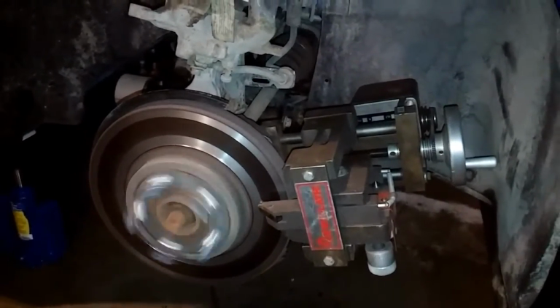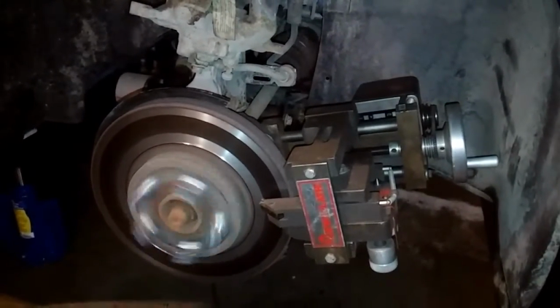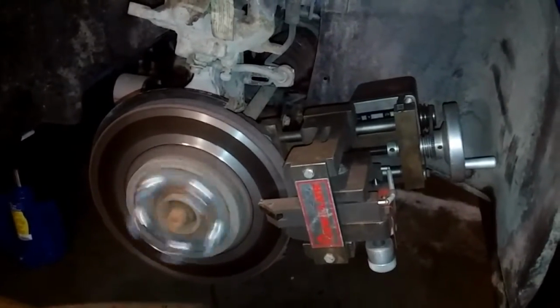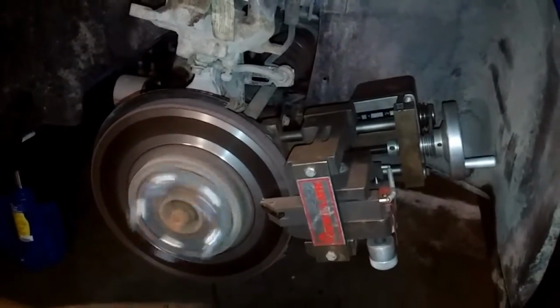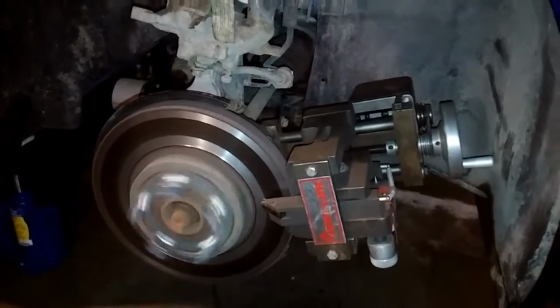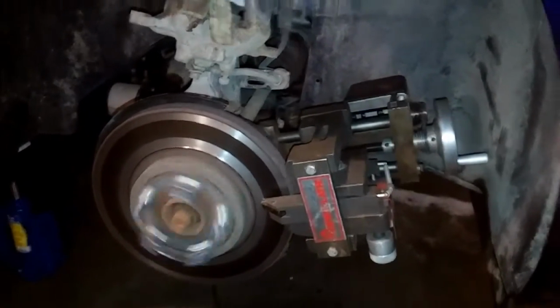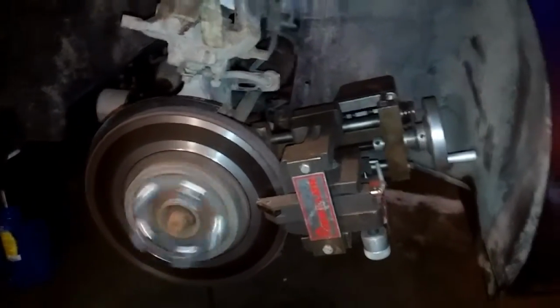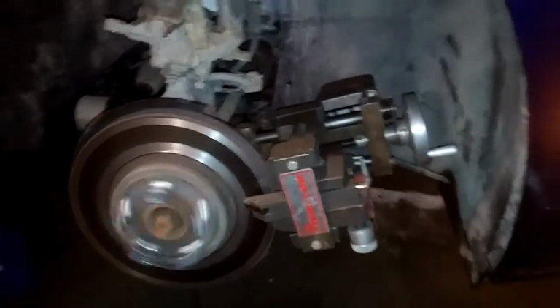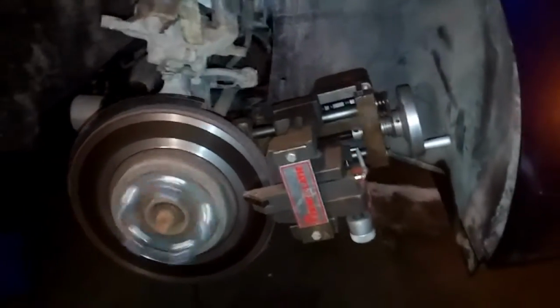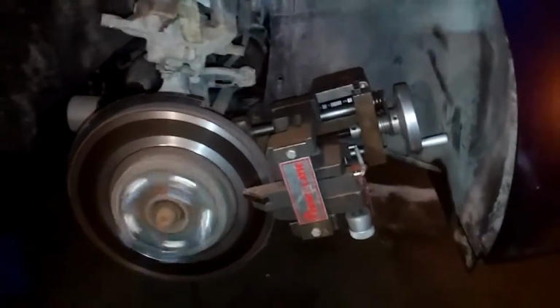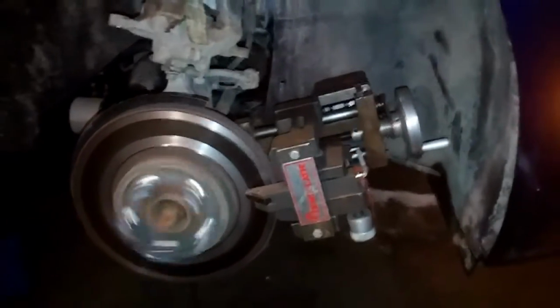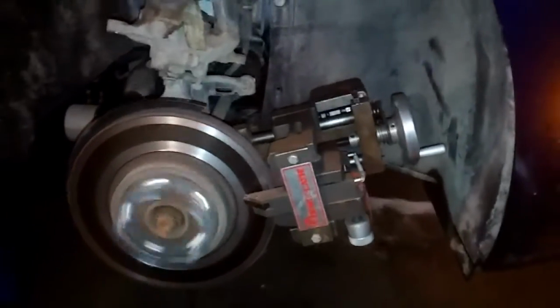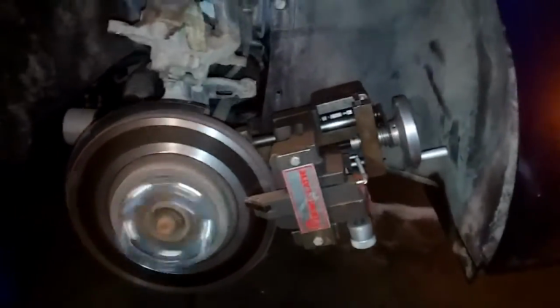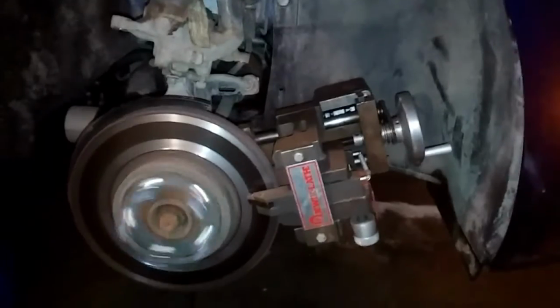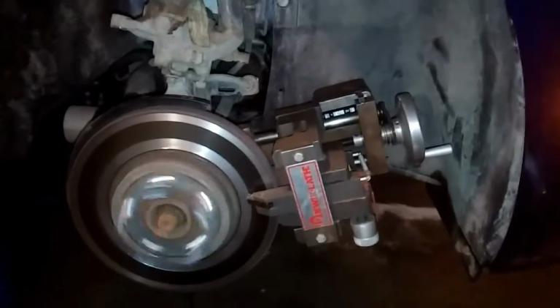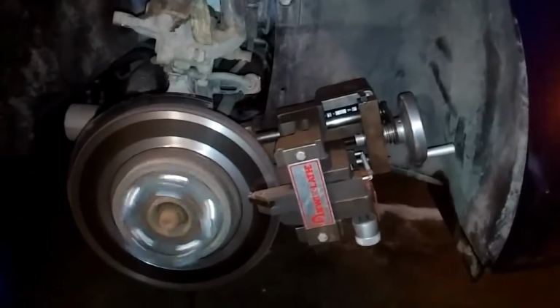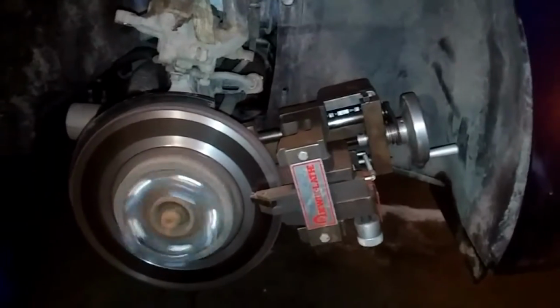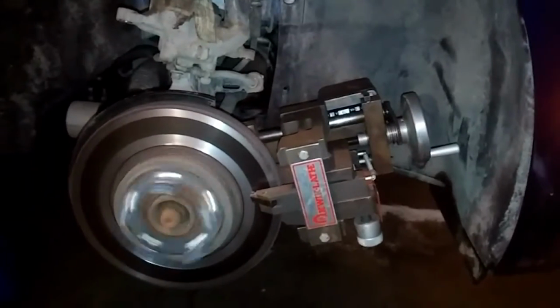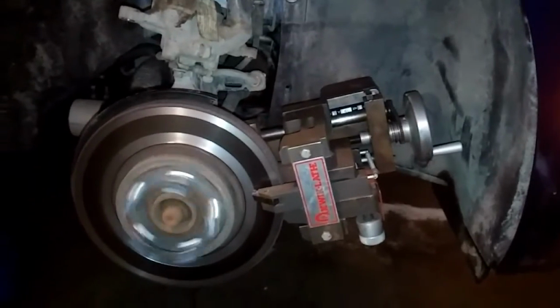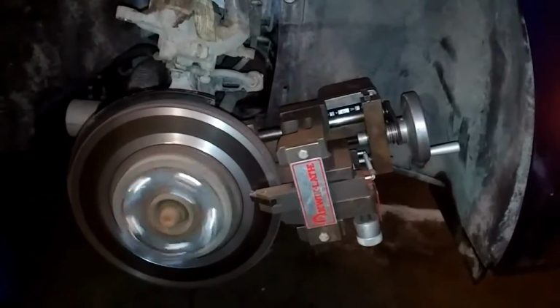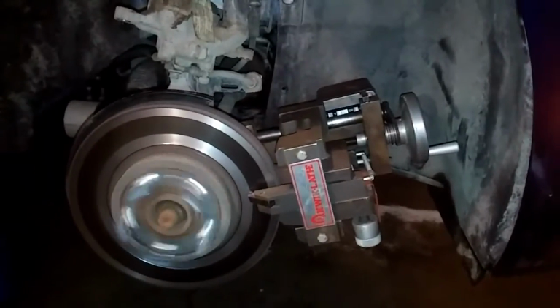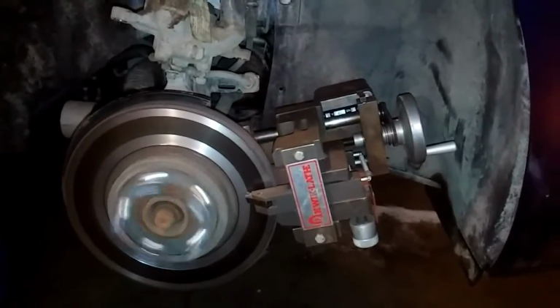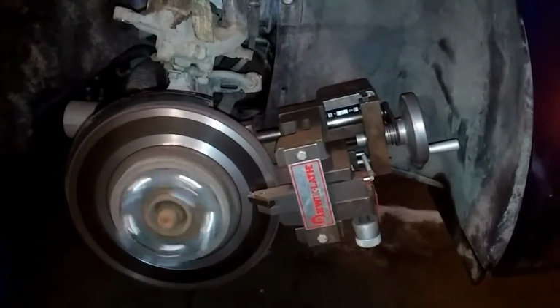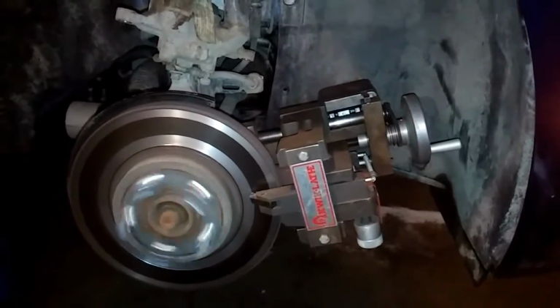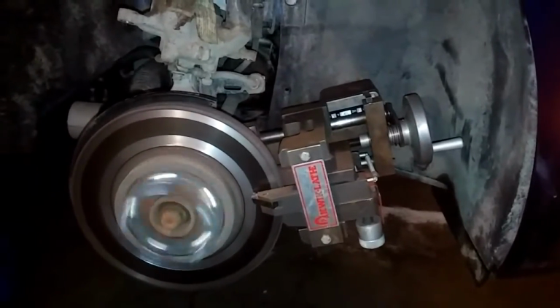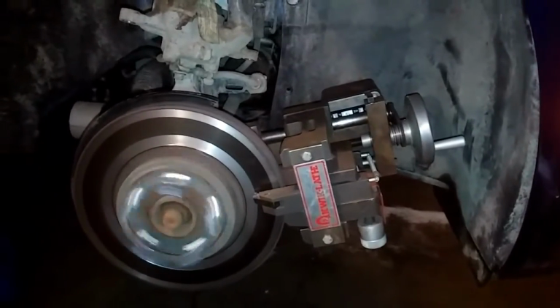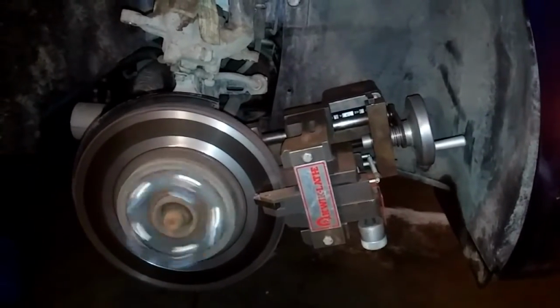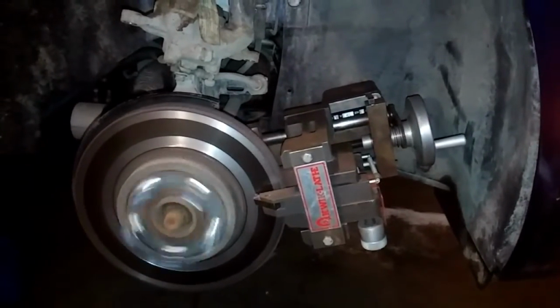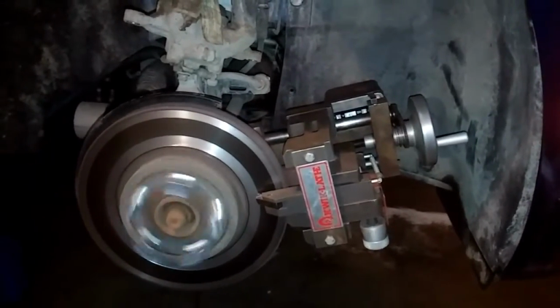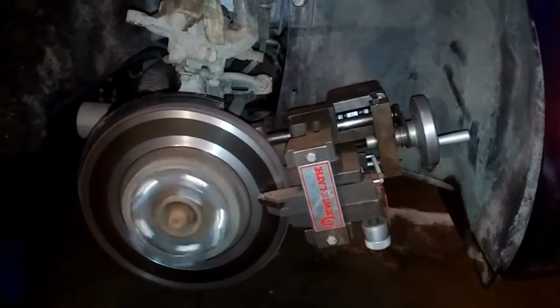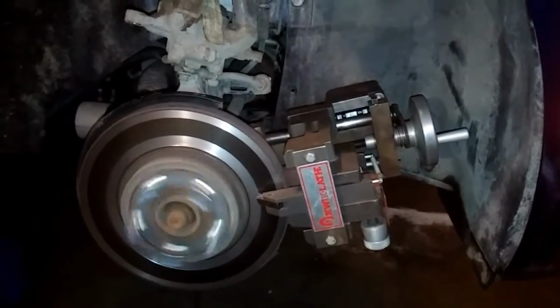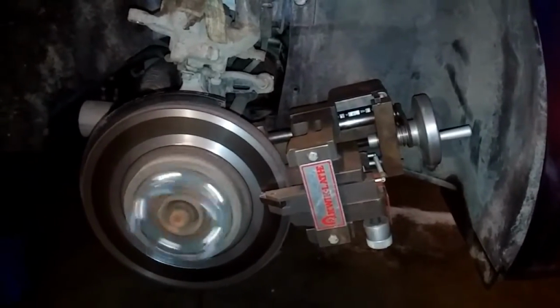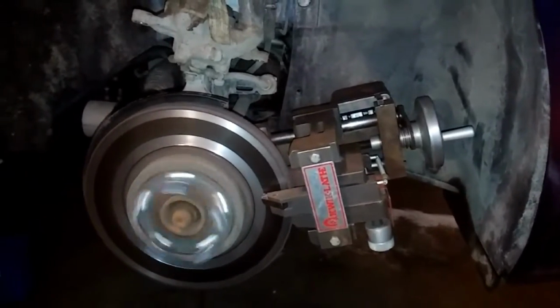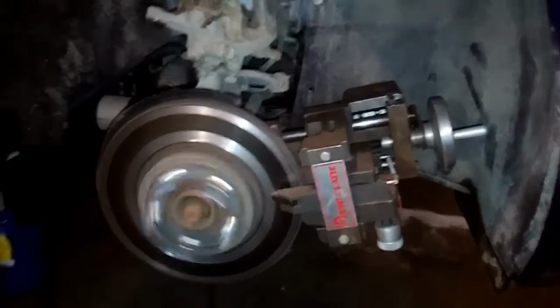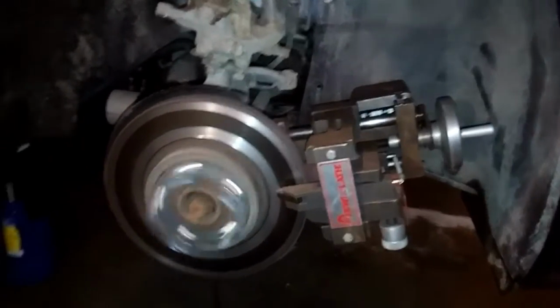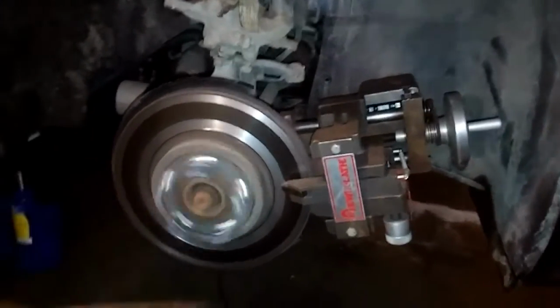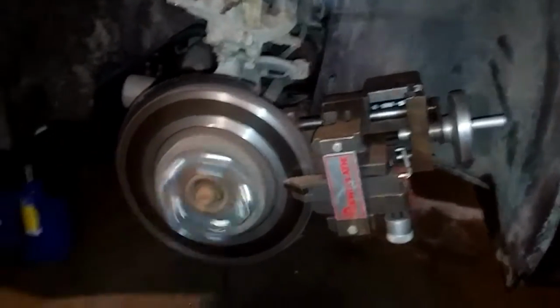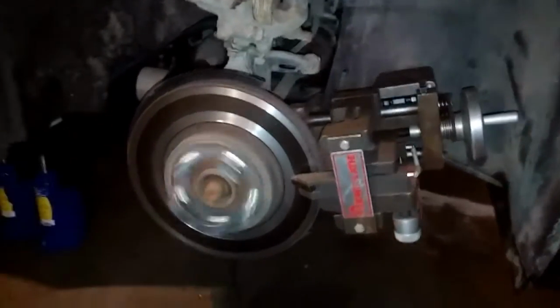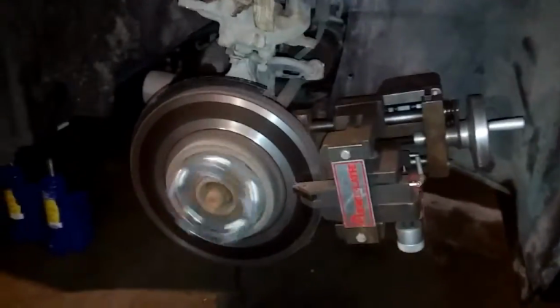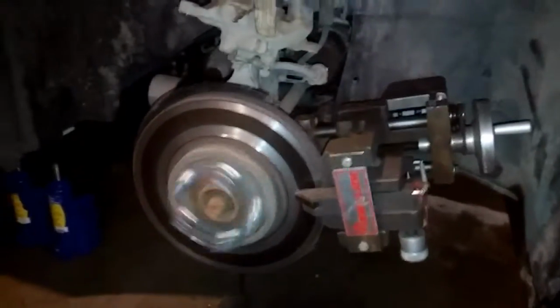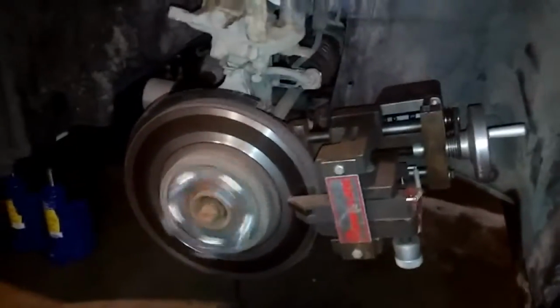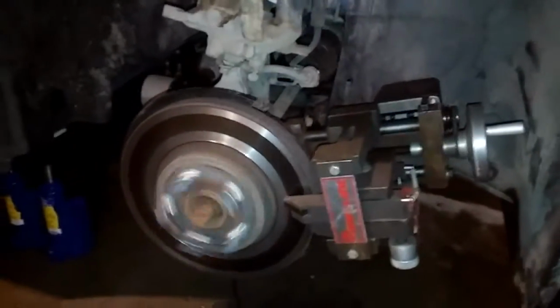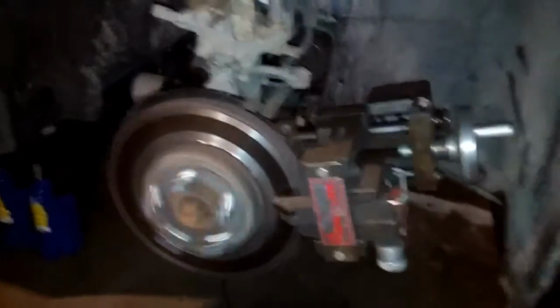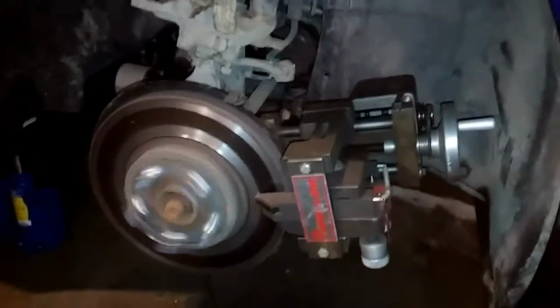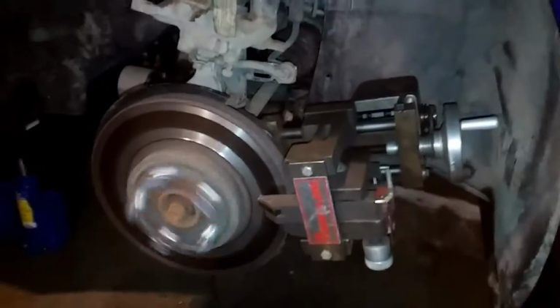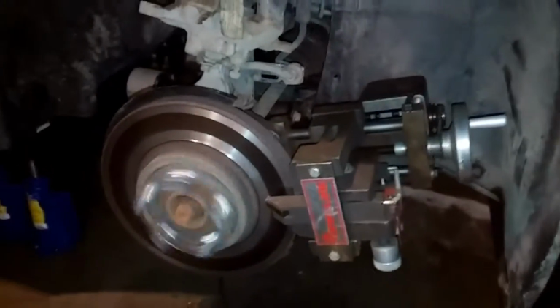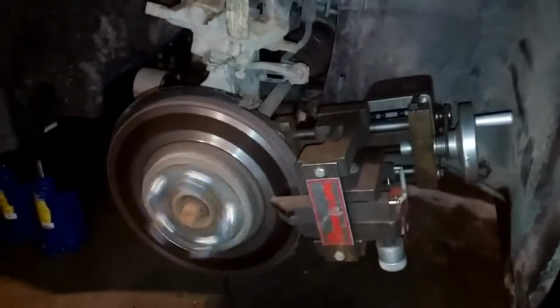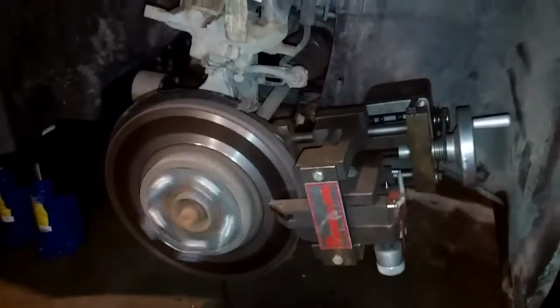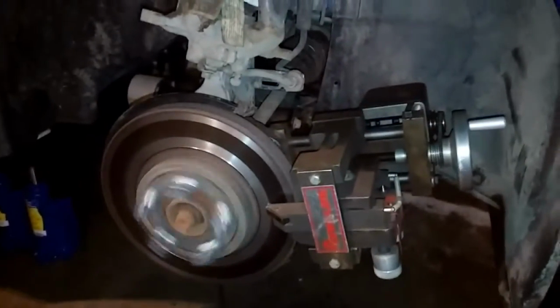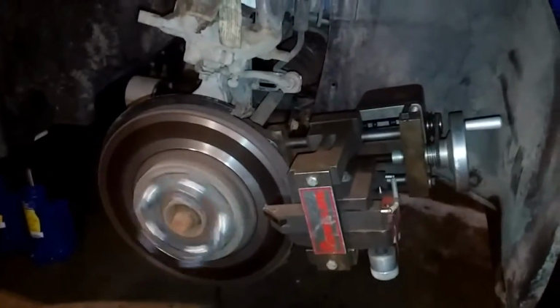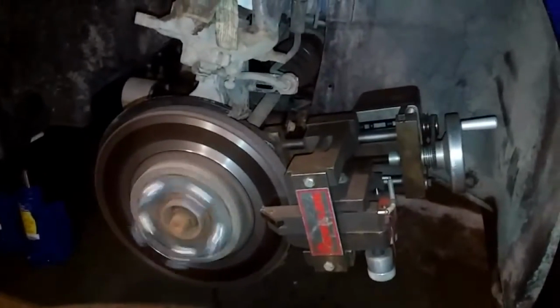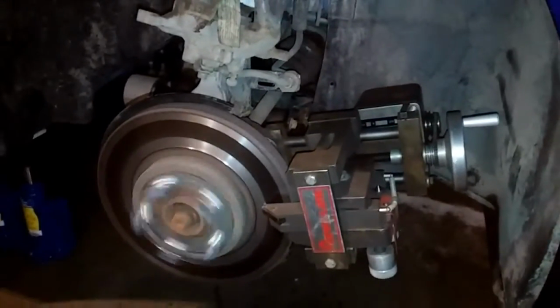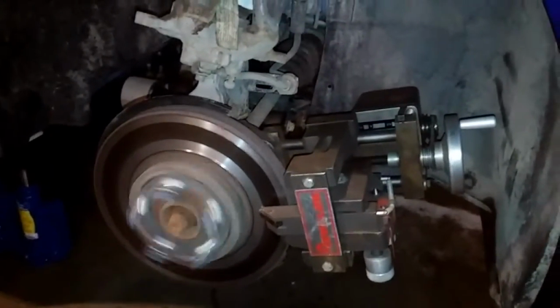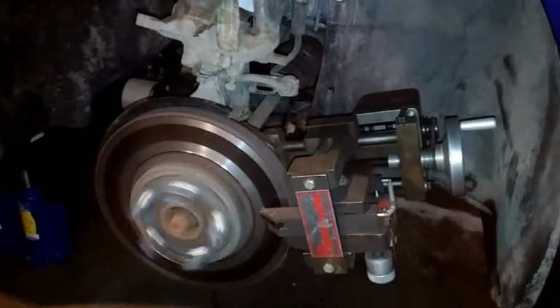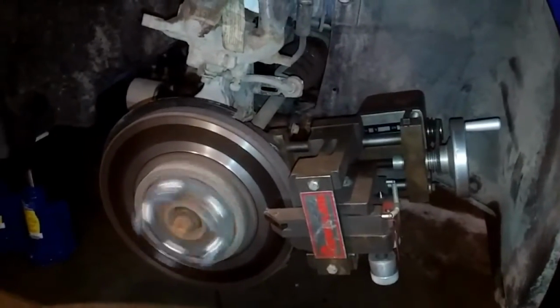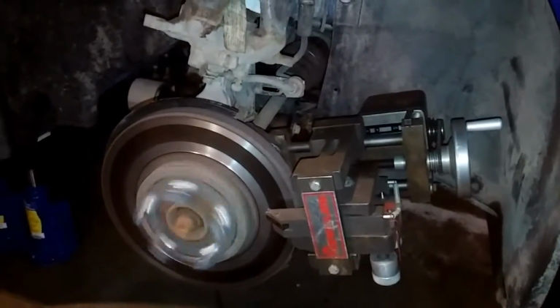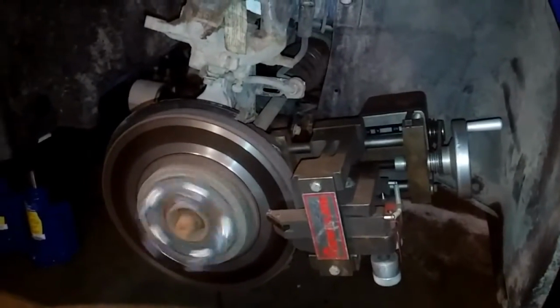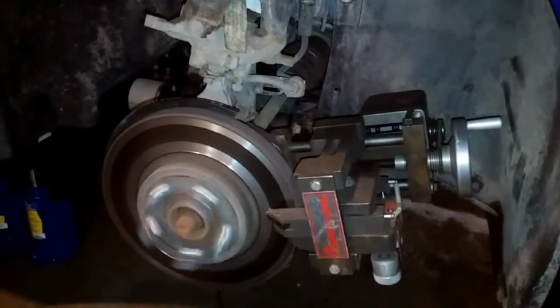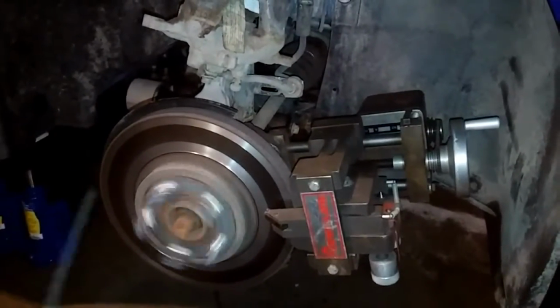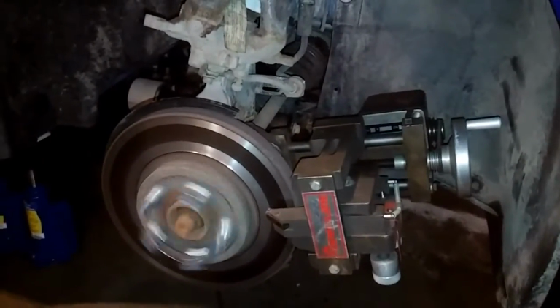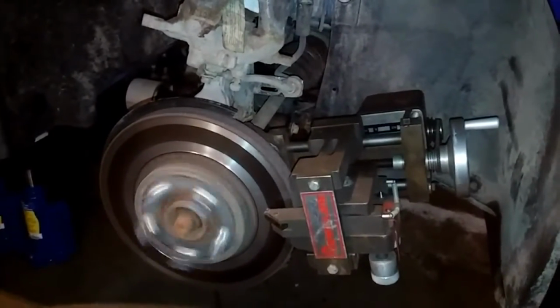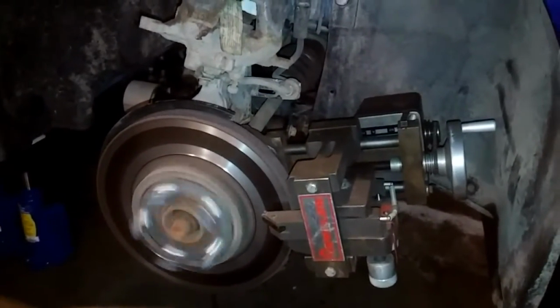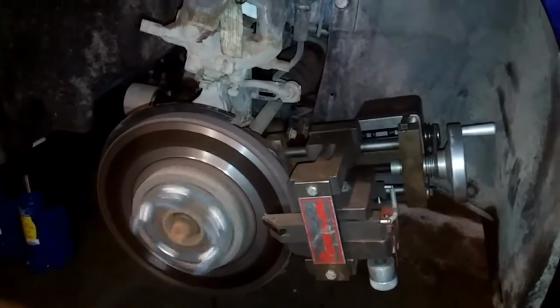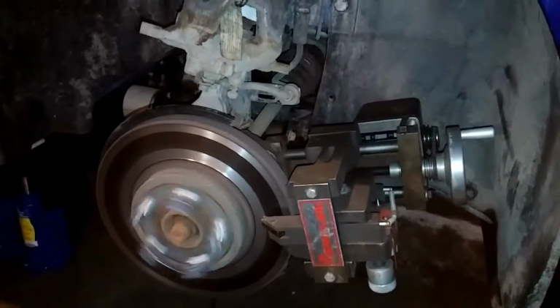Anyways, just thought I'd show off. This is the quick lathe on car brake lathe. Thanks for watching. Bye.